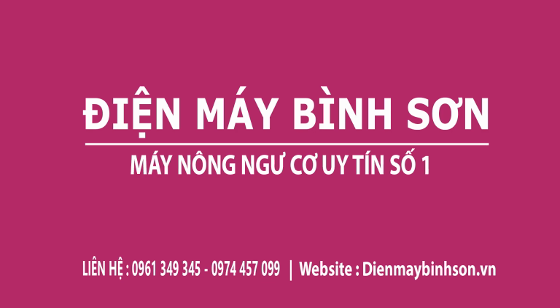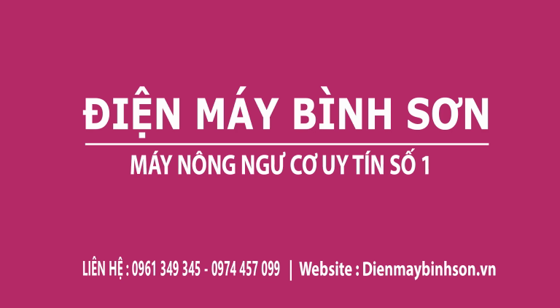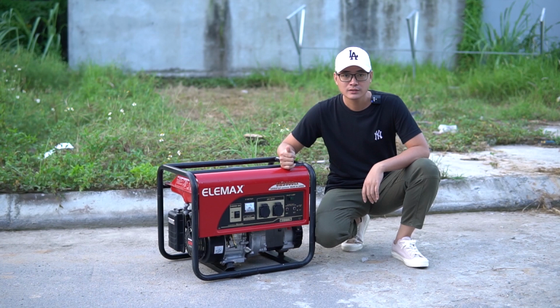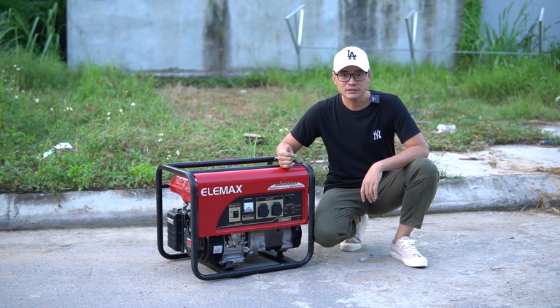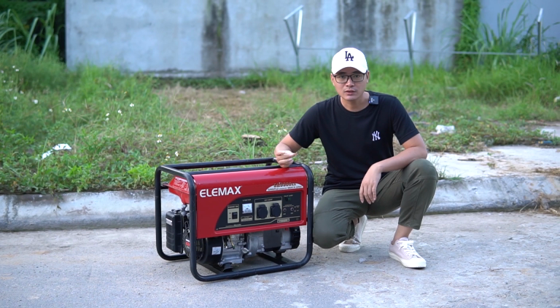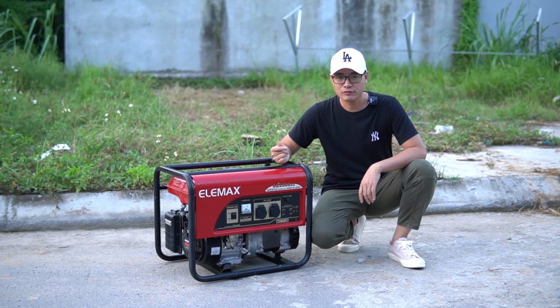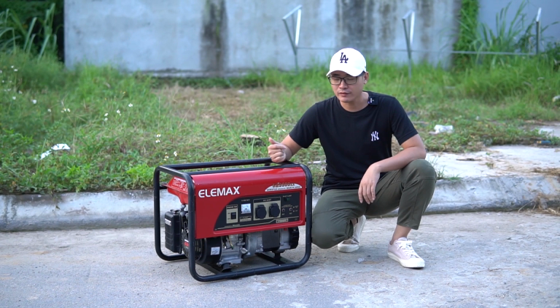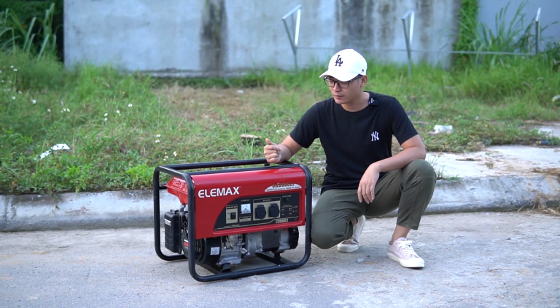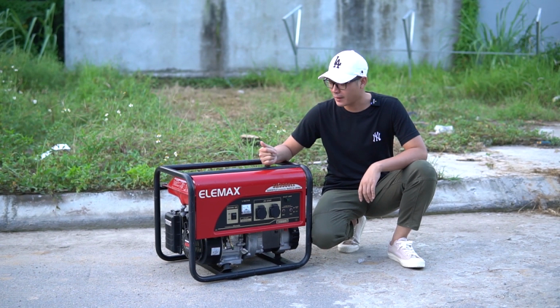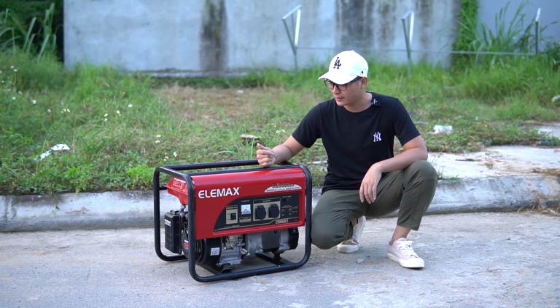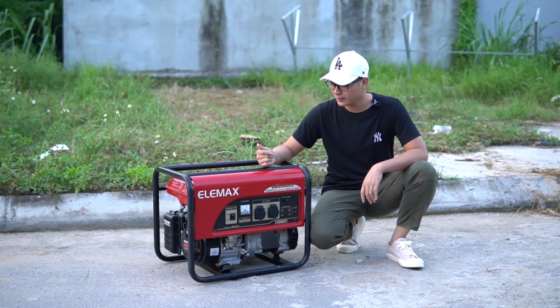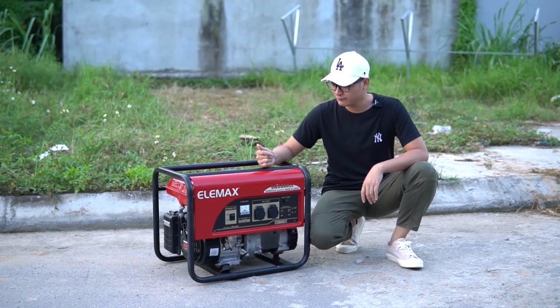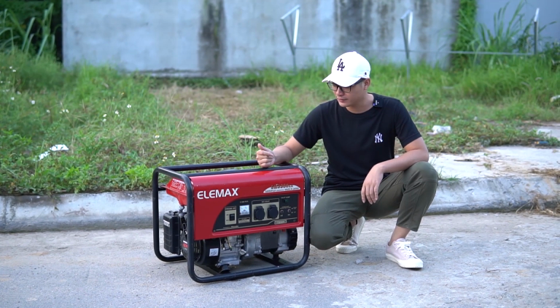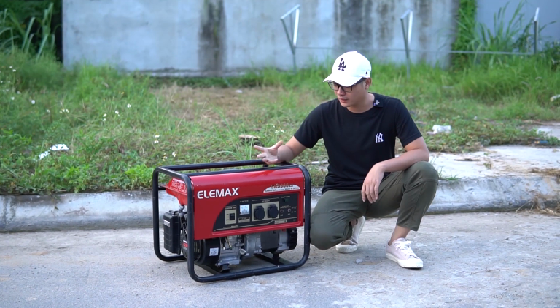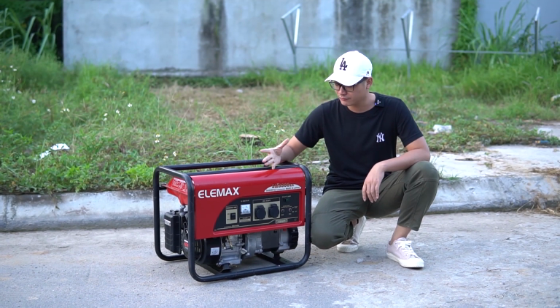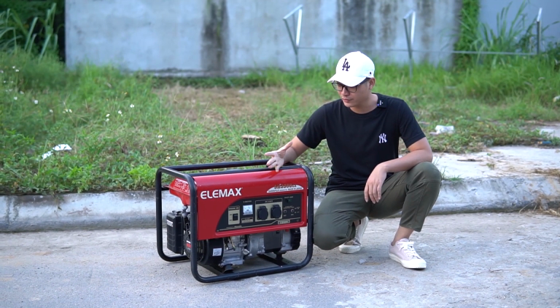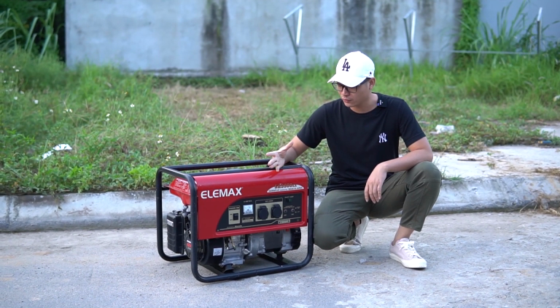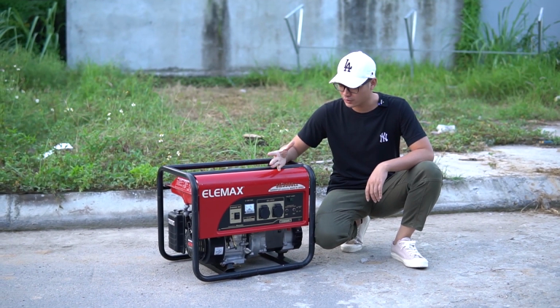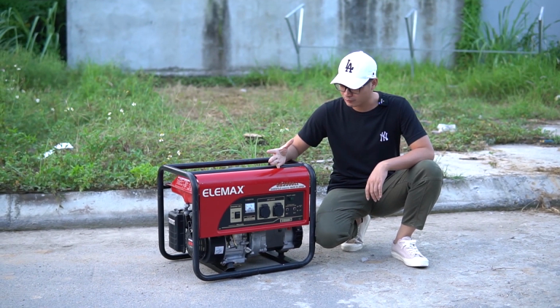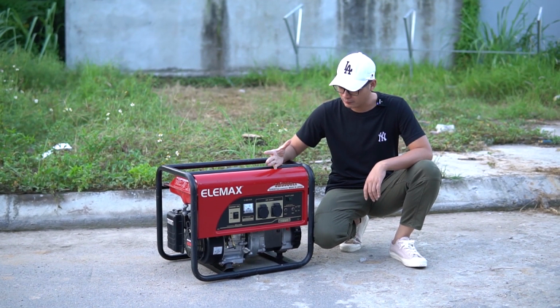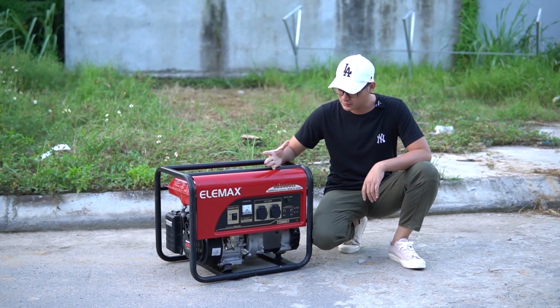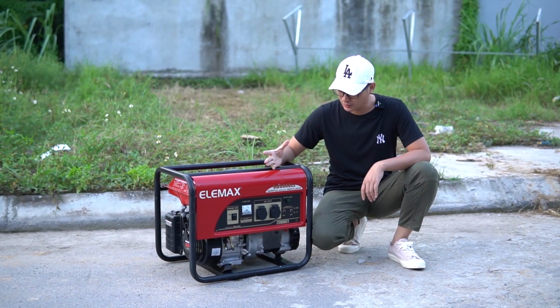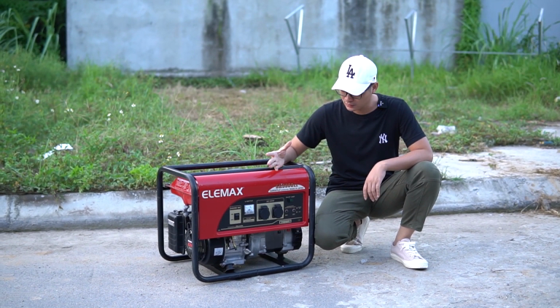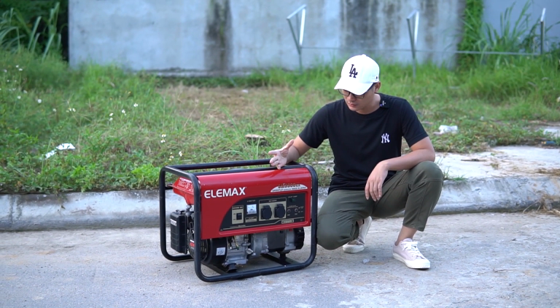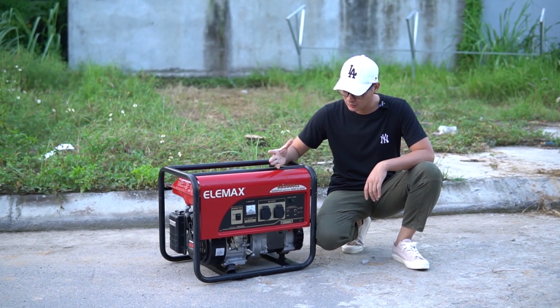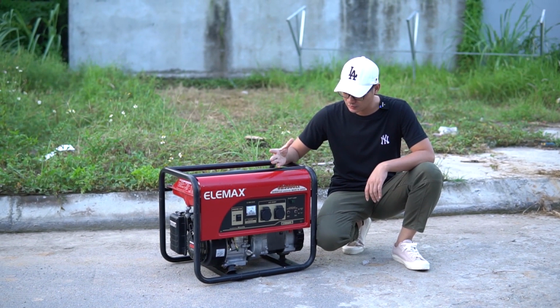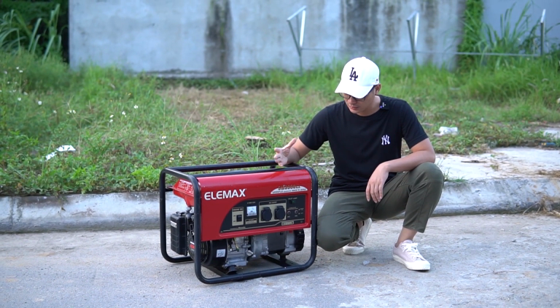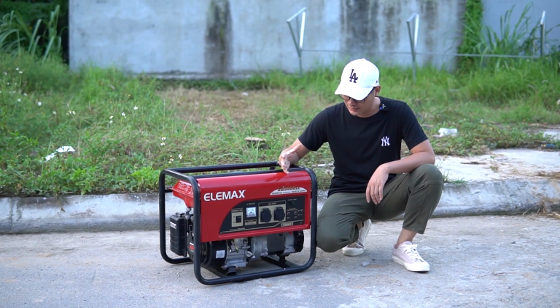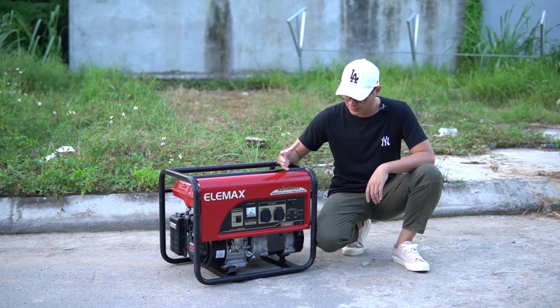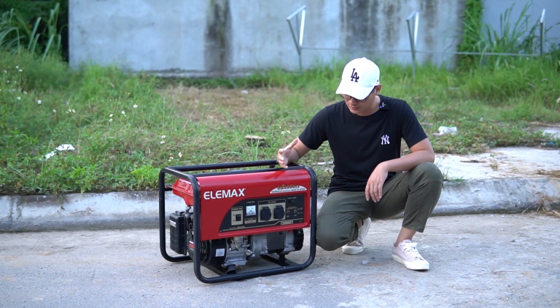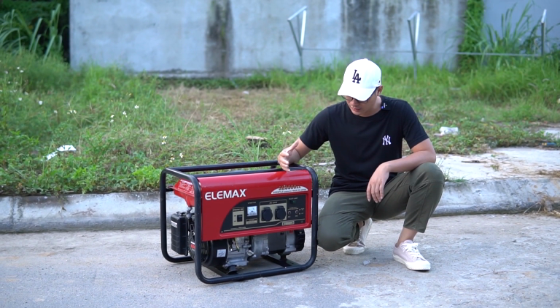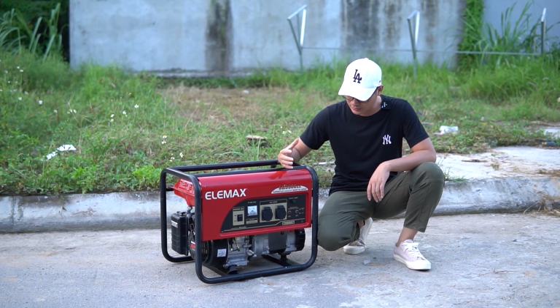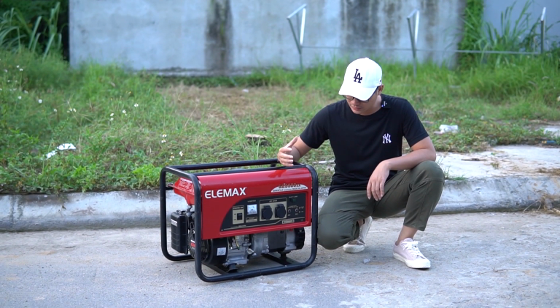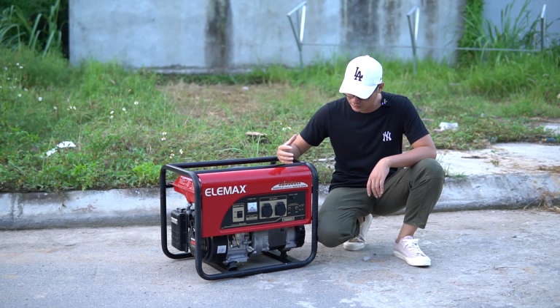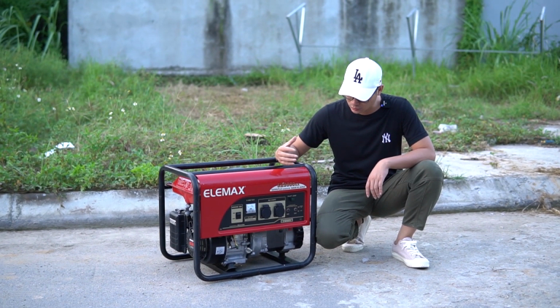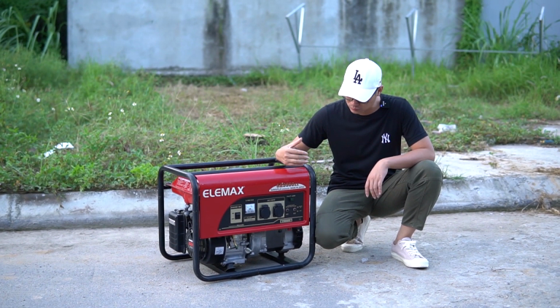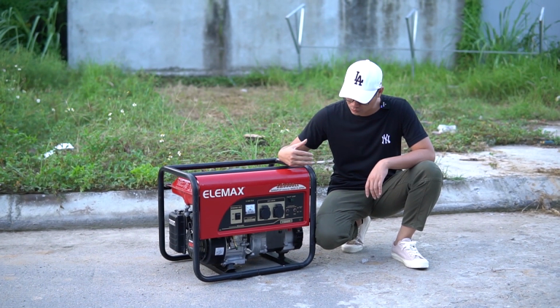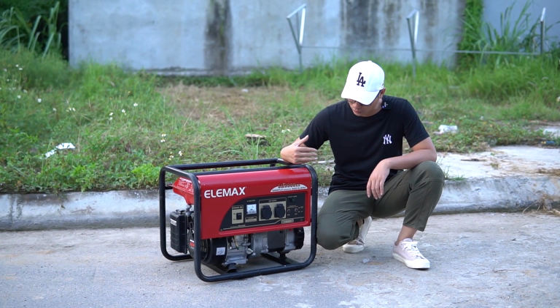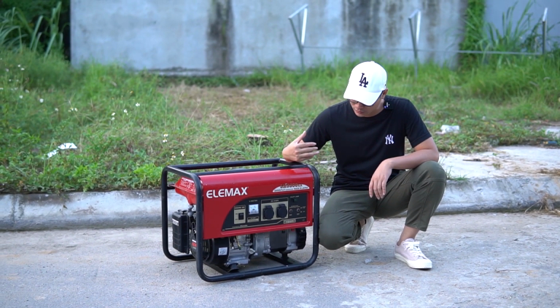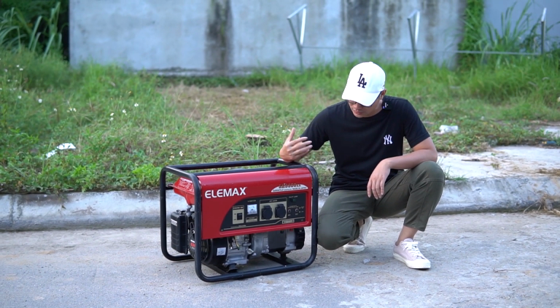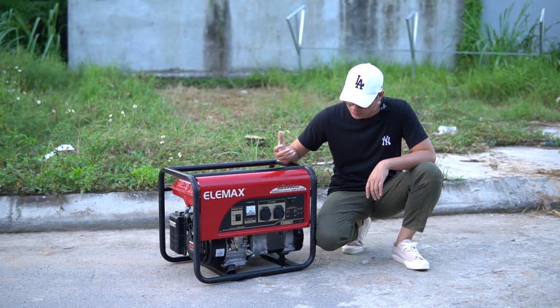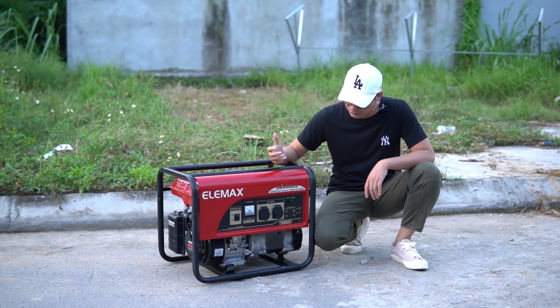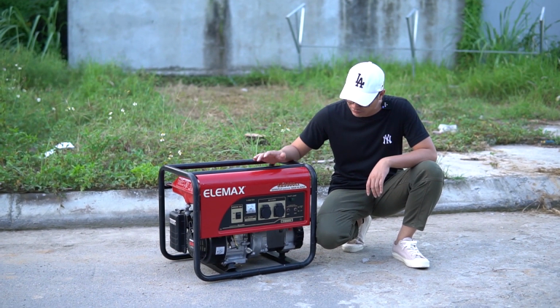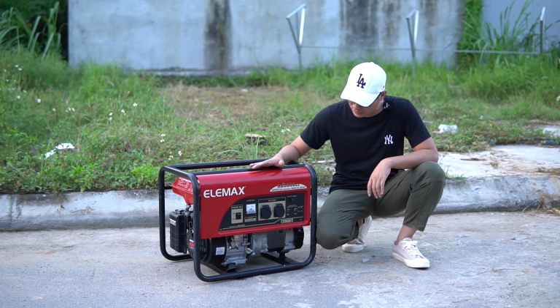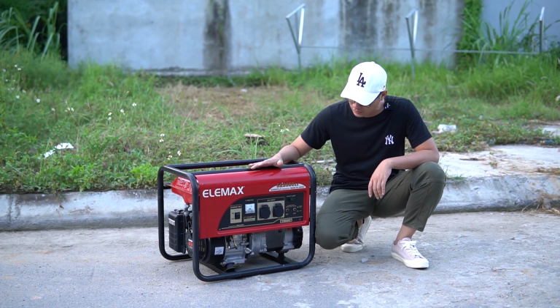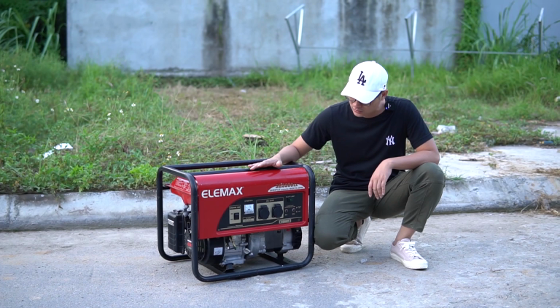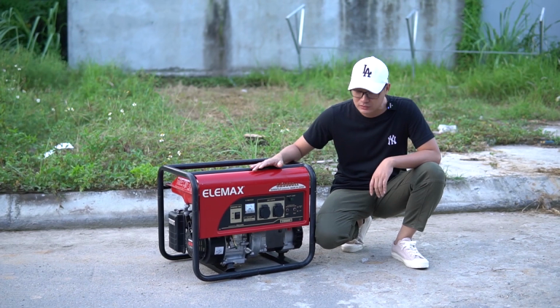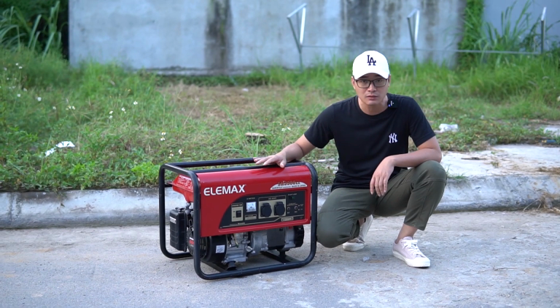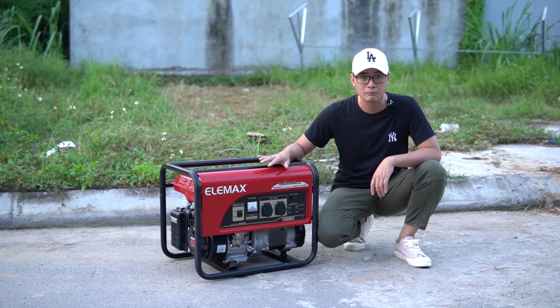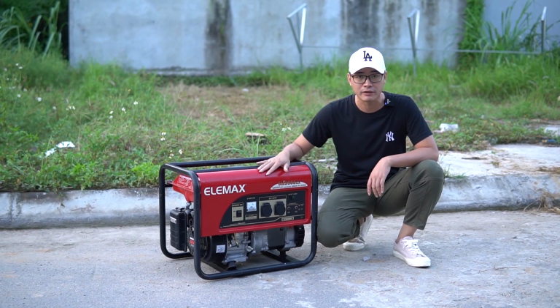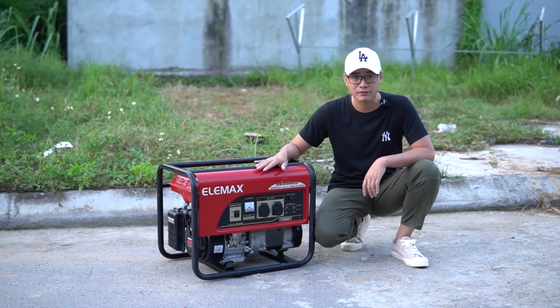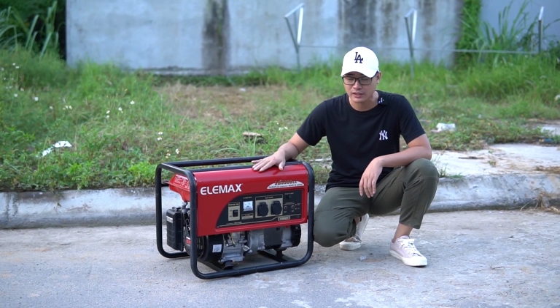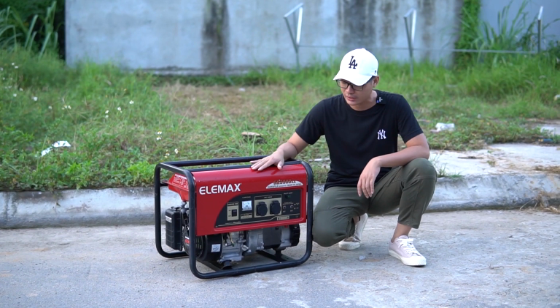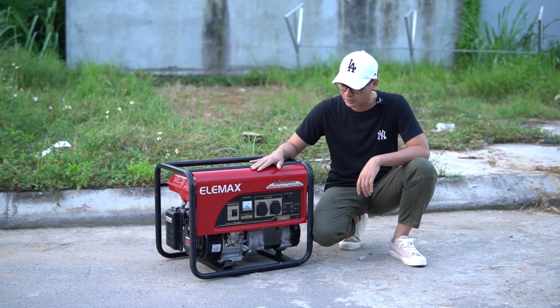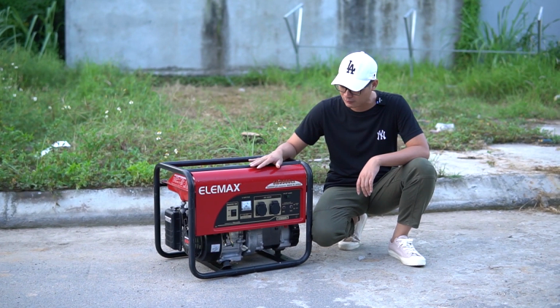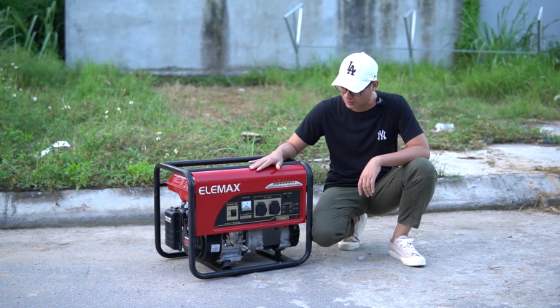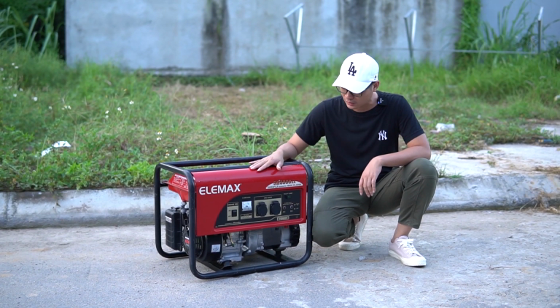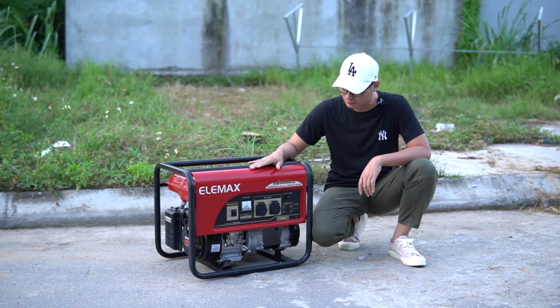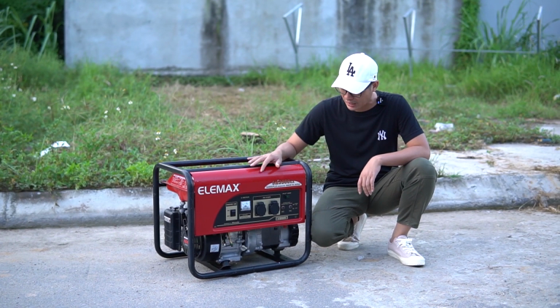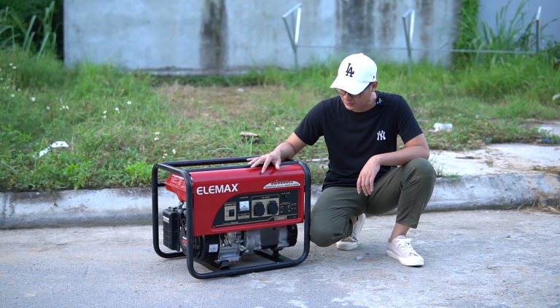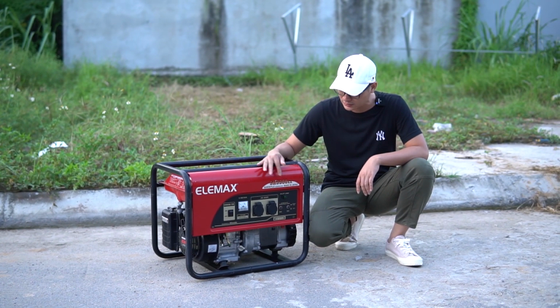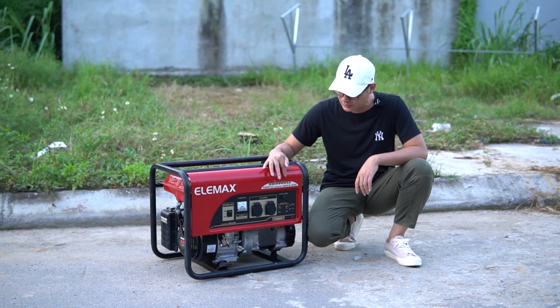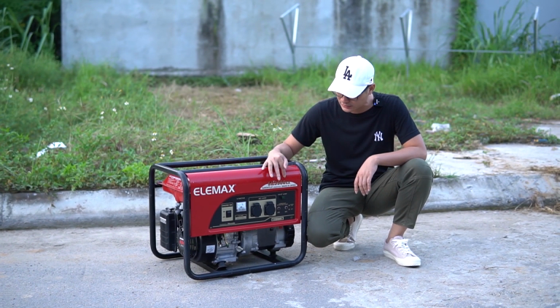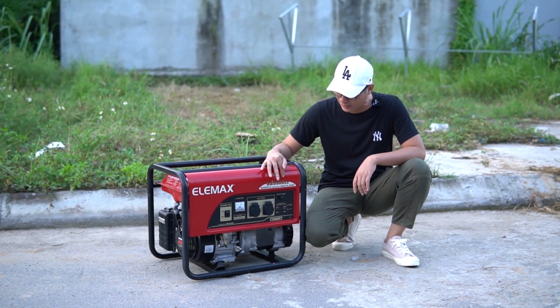Hello everyone, welcome to the video of Vinh Sơn. During this time, we have a little bit of the ELMAC 3900.